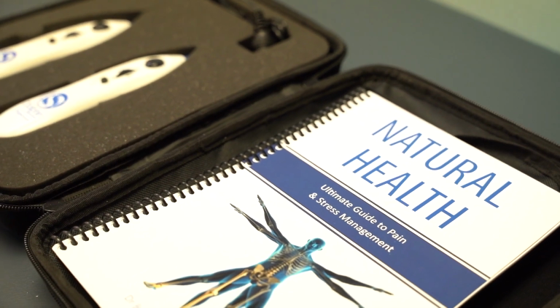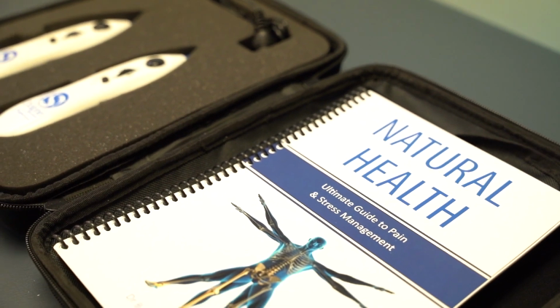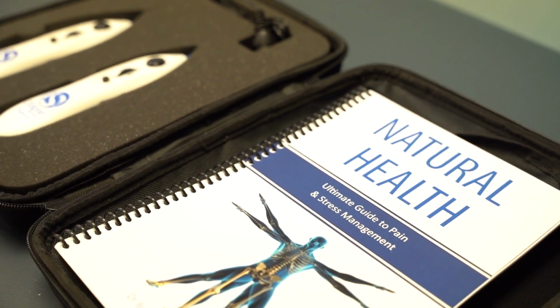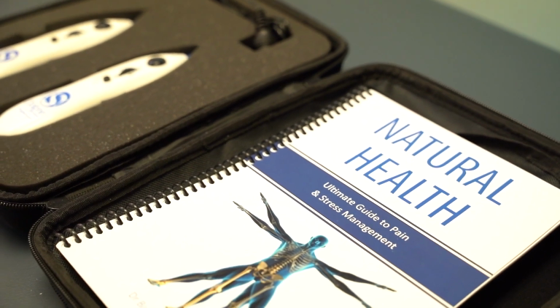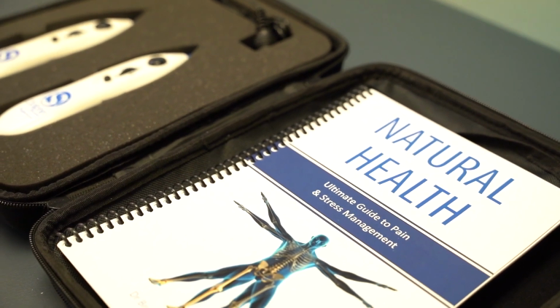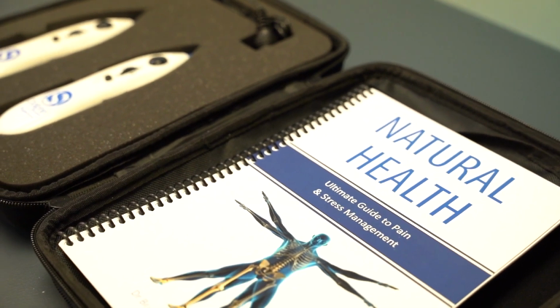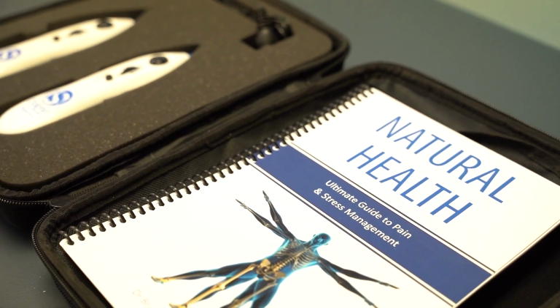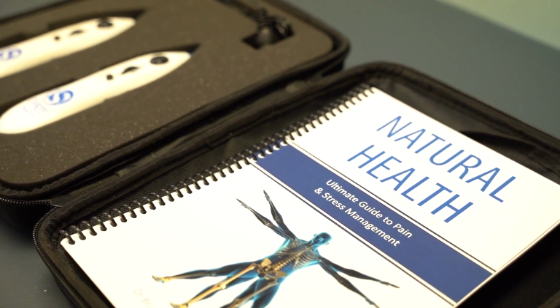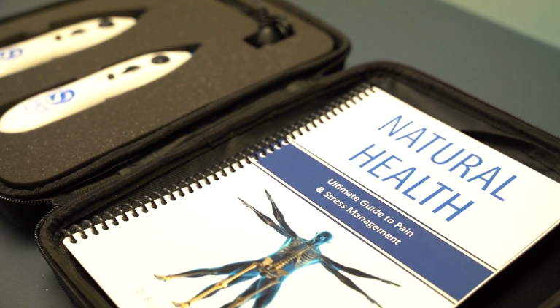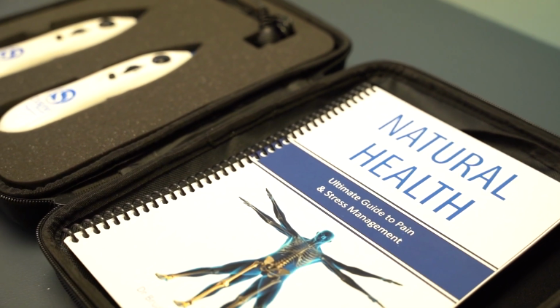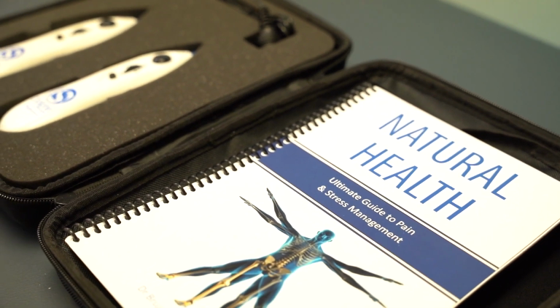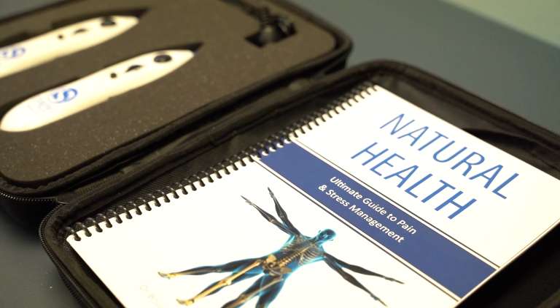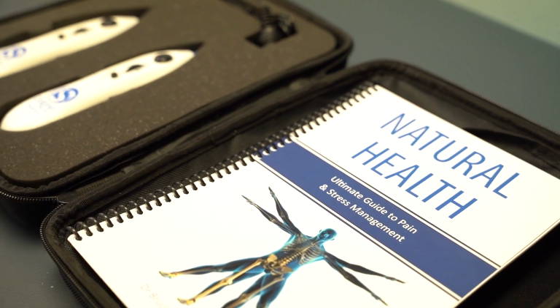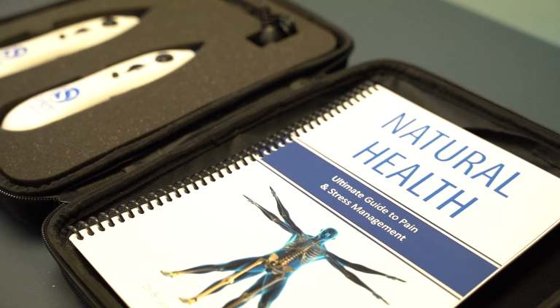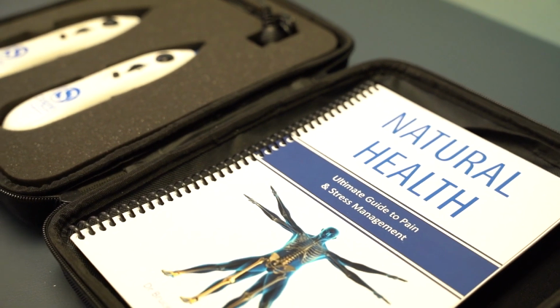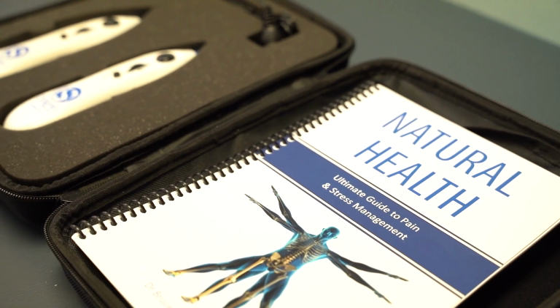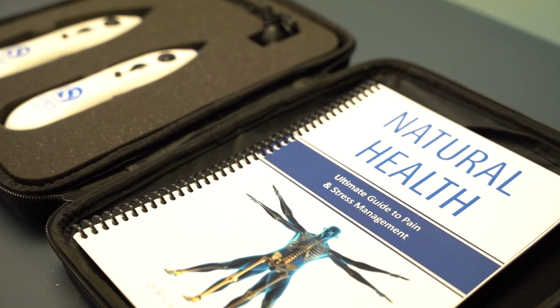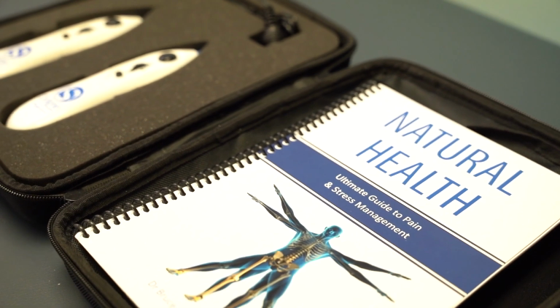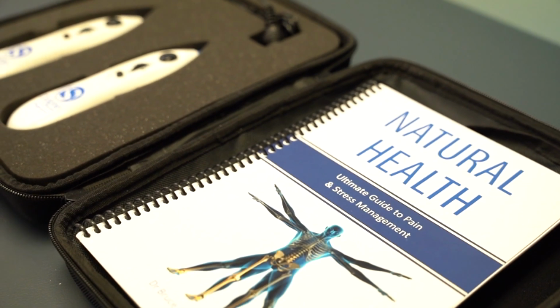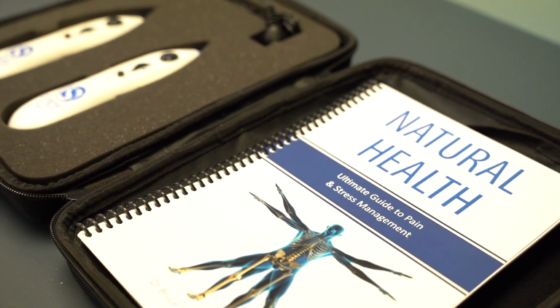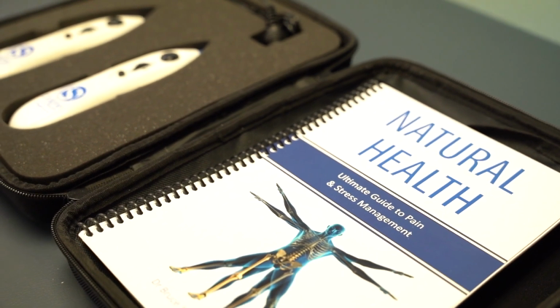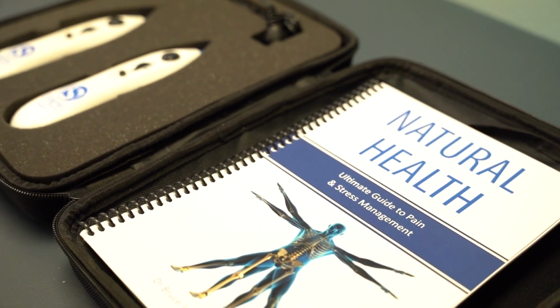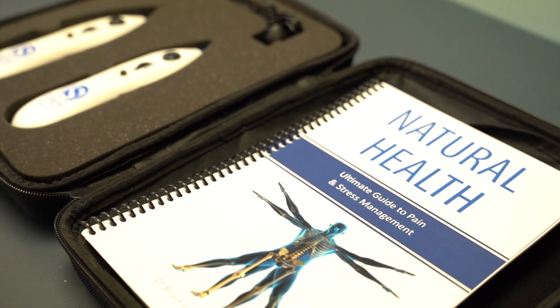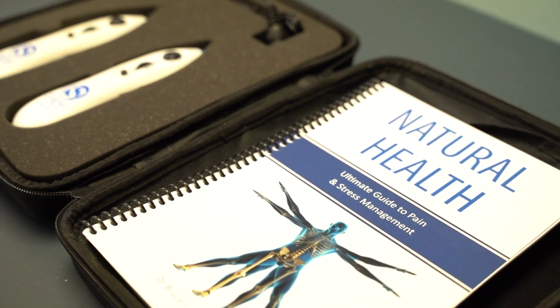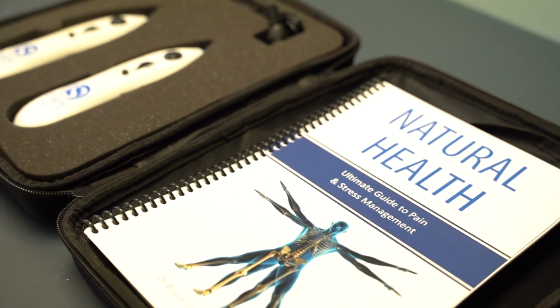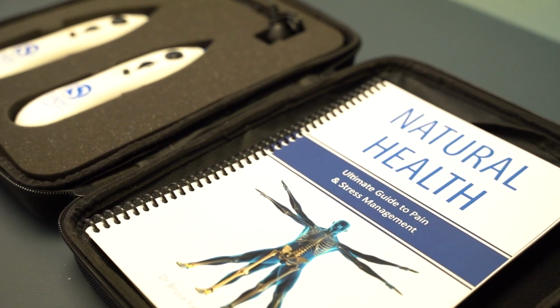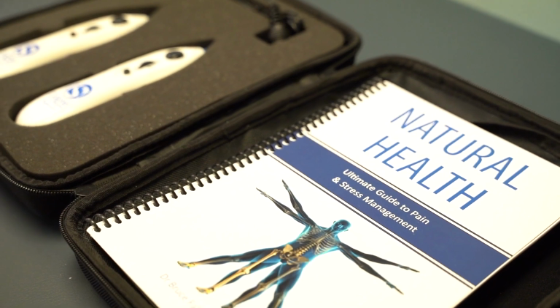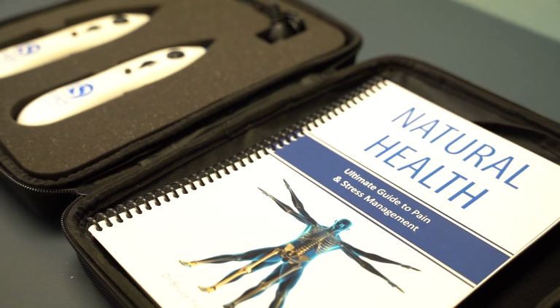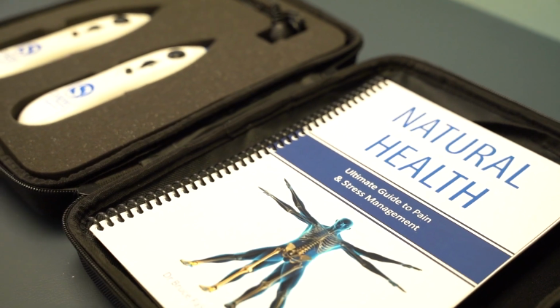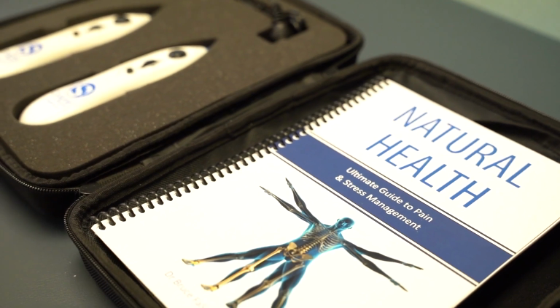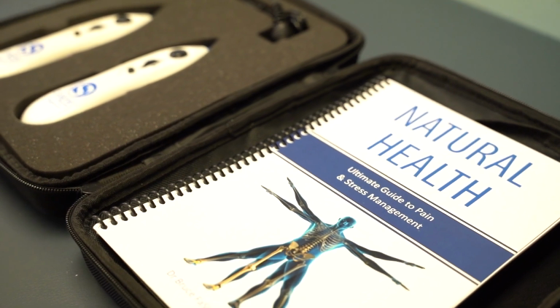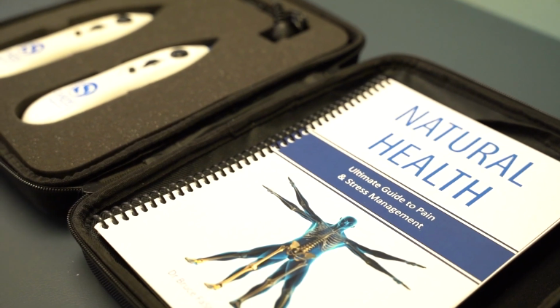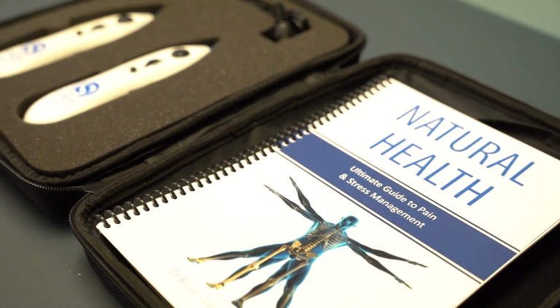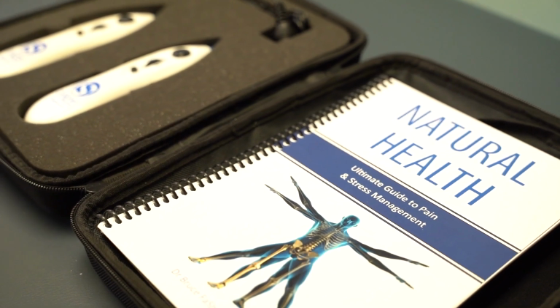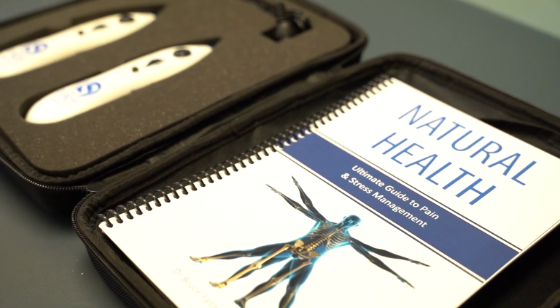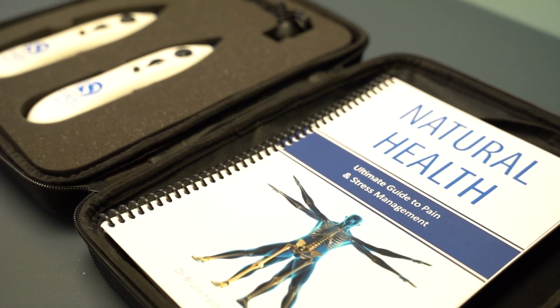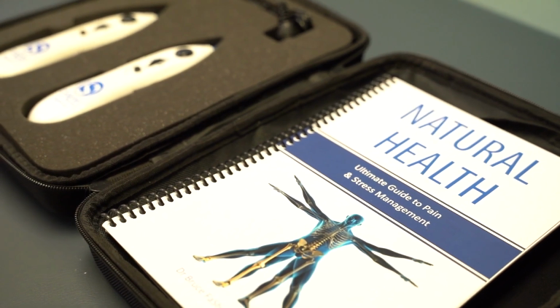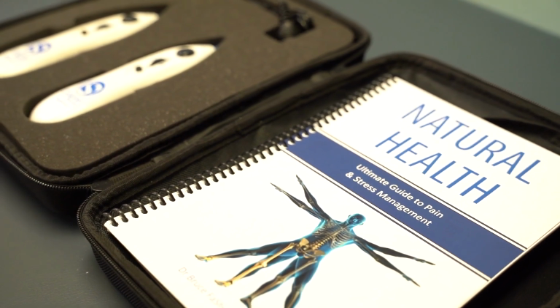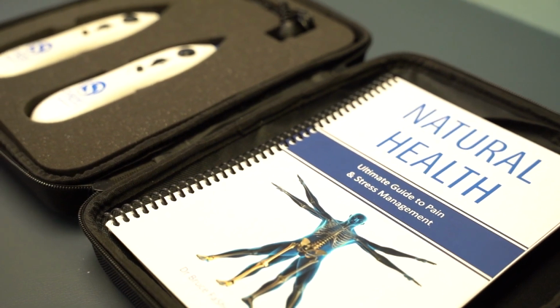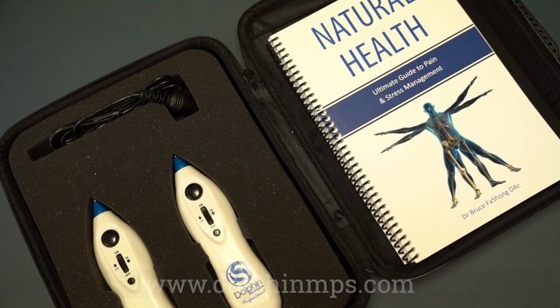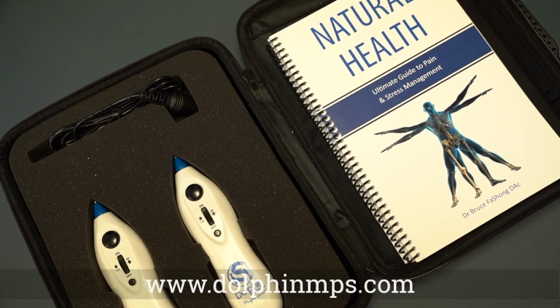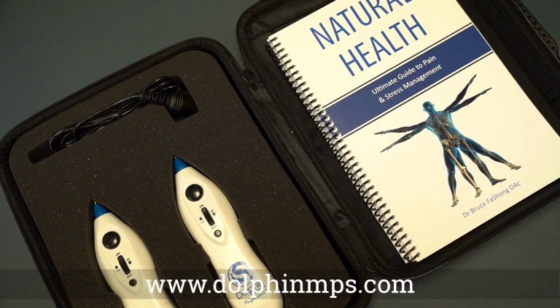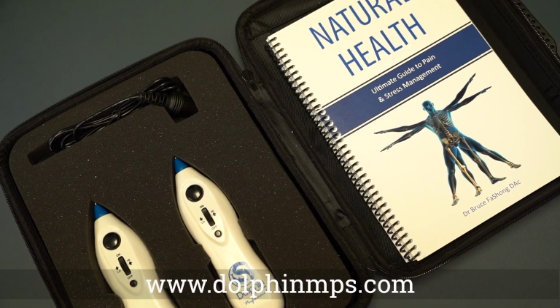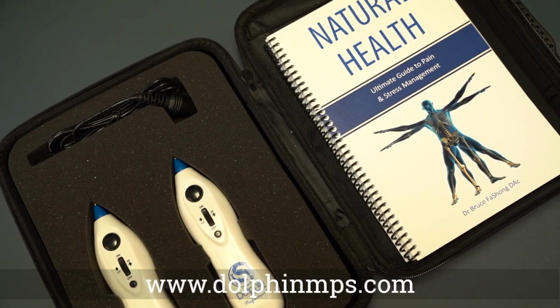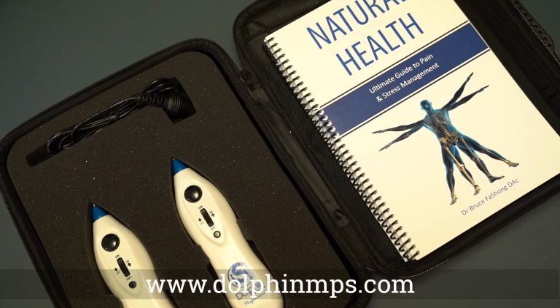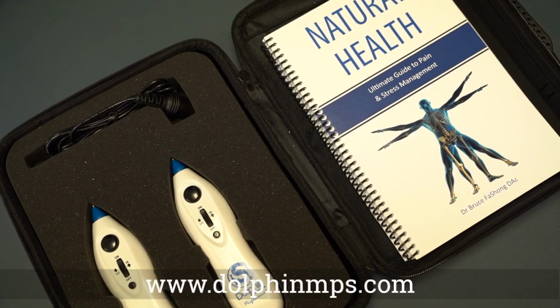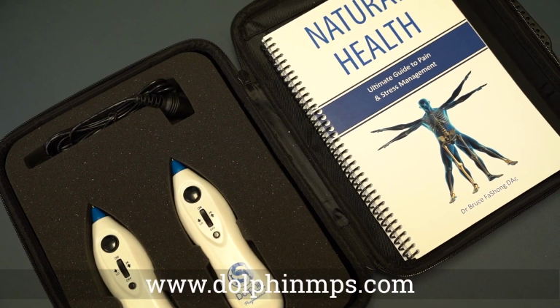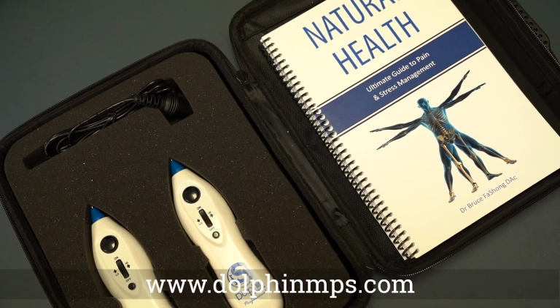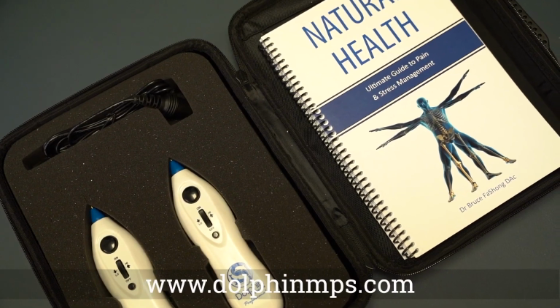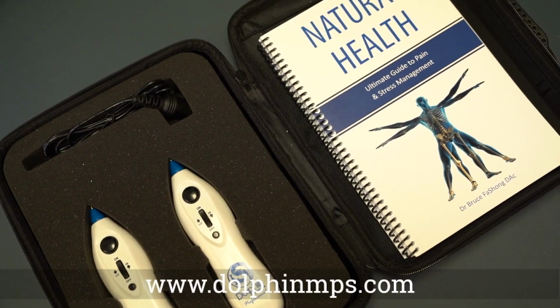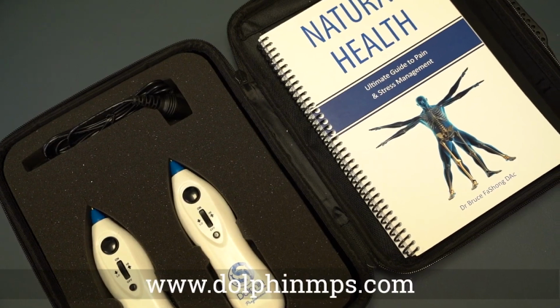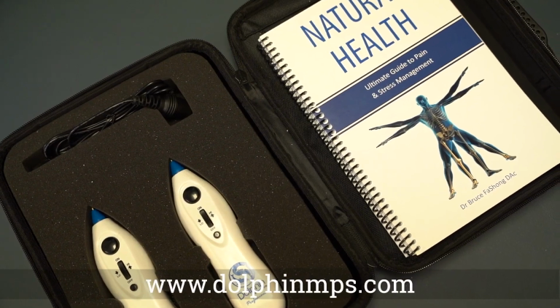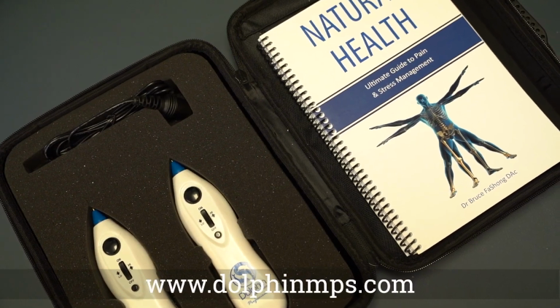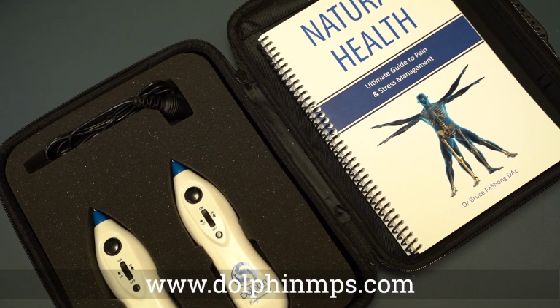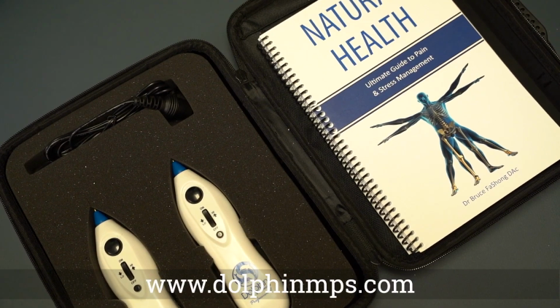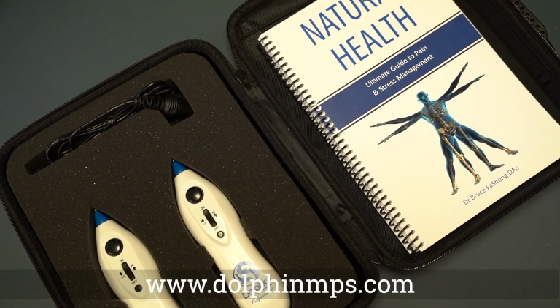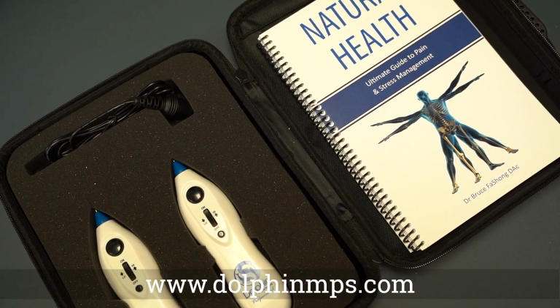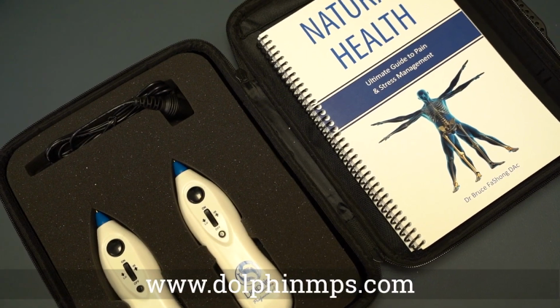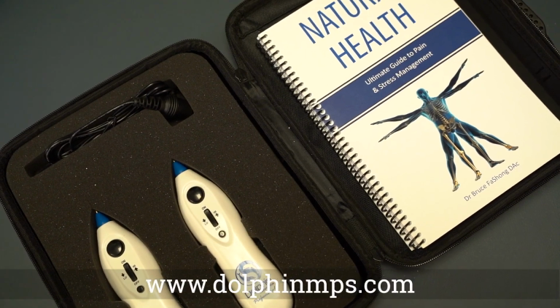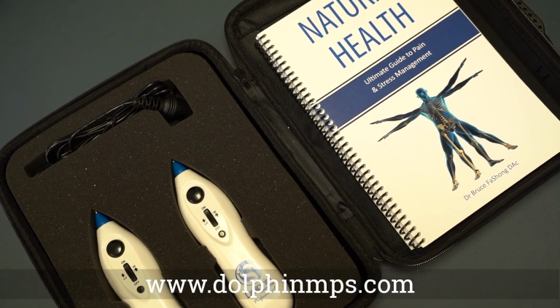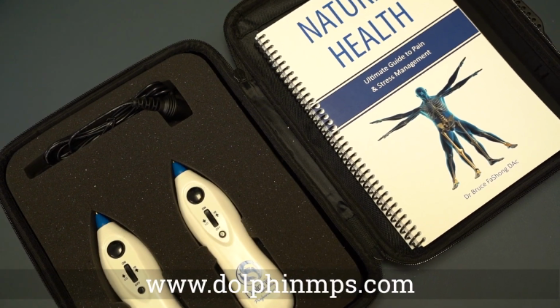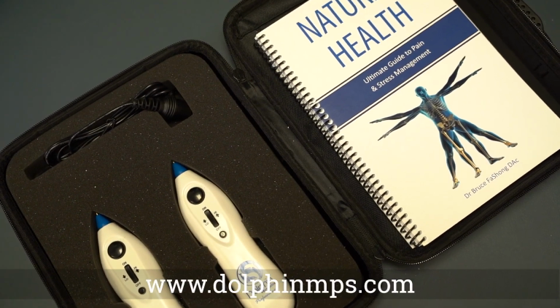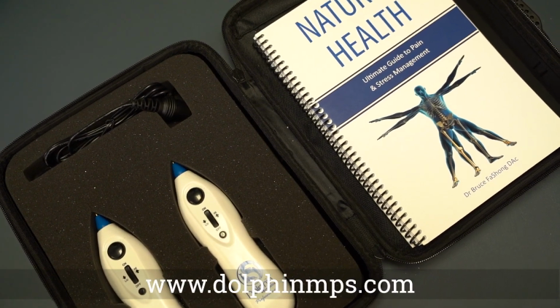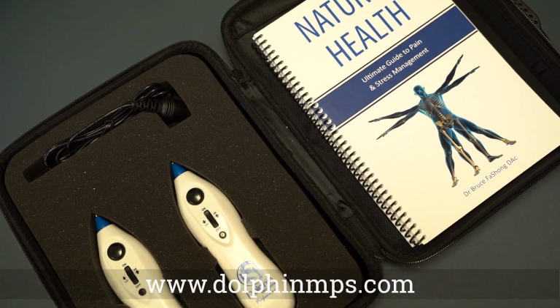With the Escarolese Kit, you will get a digital guide on how to perform escarolese. To learn more, visit us at DolphinNPS.com.